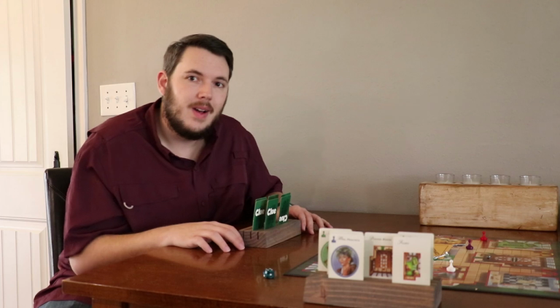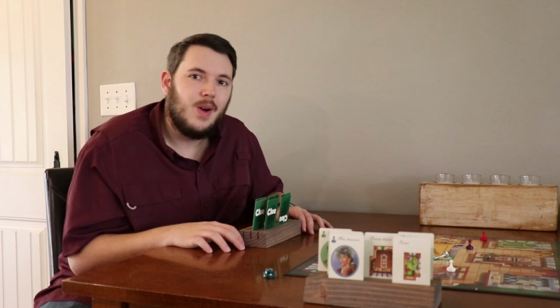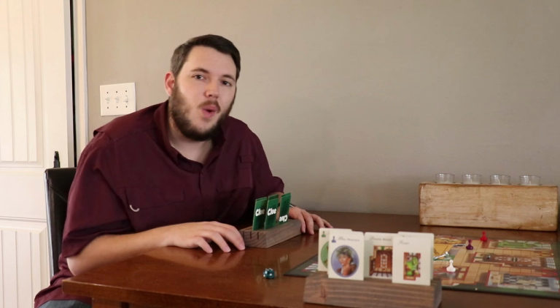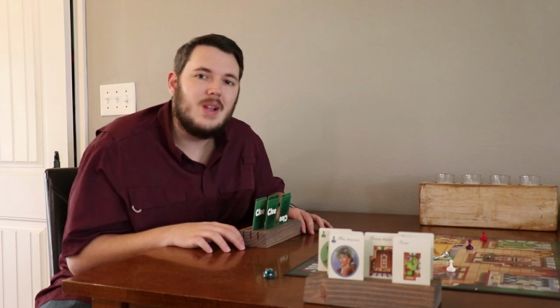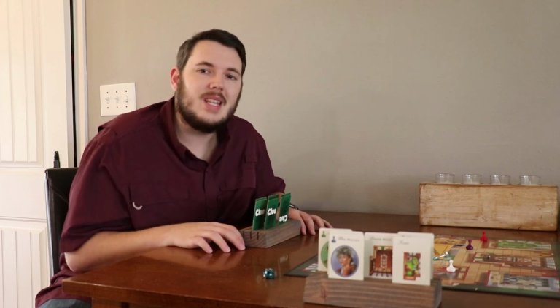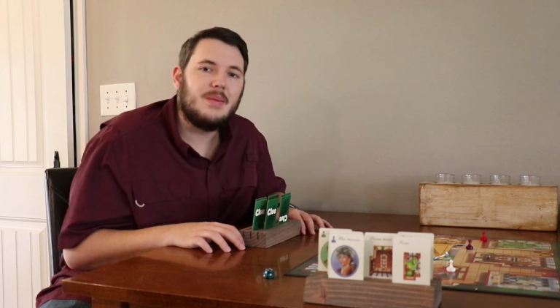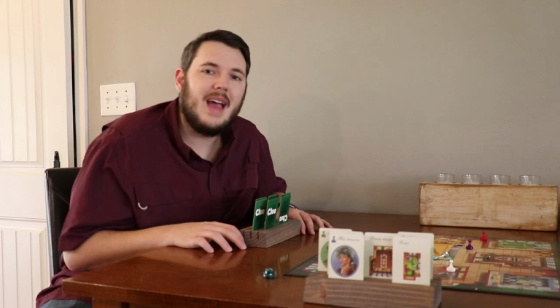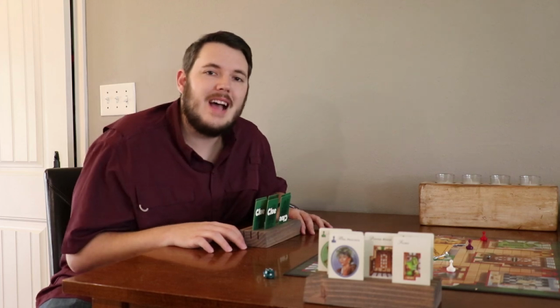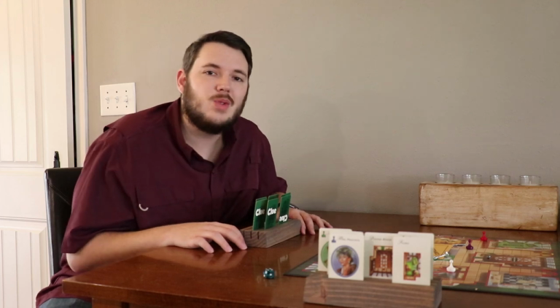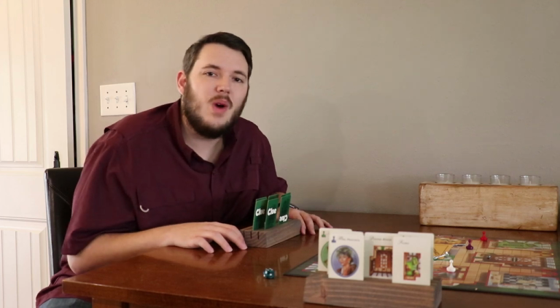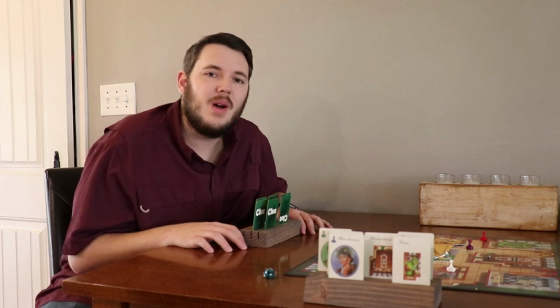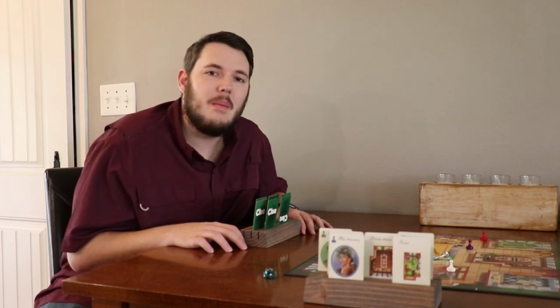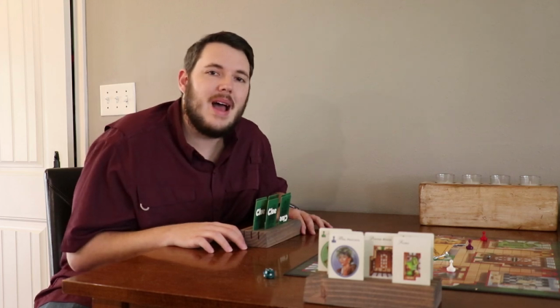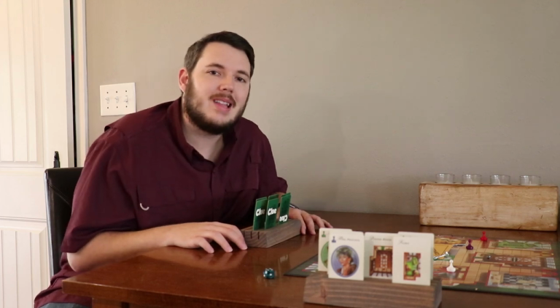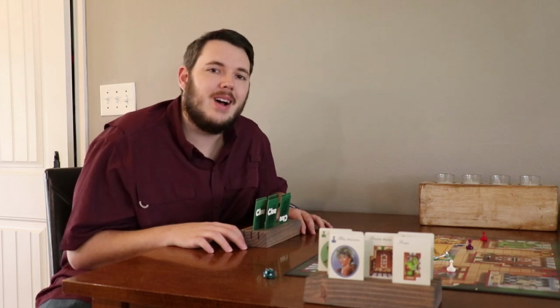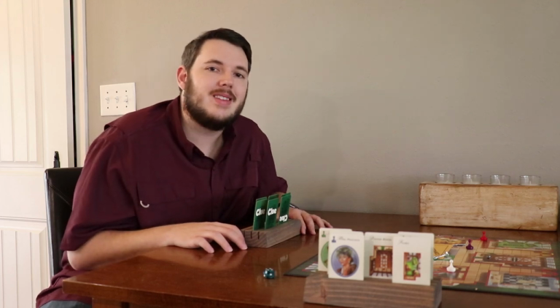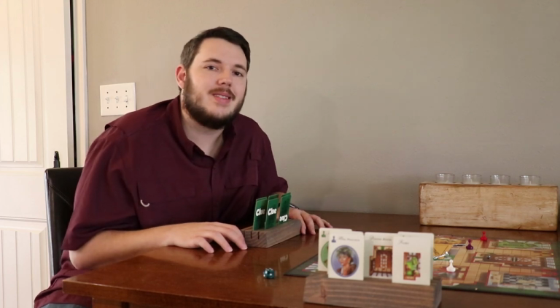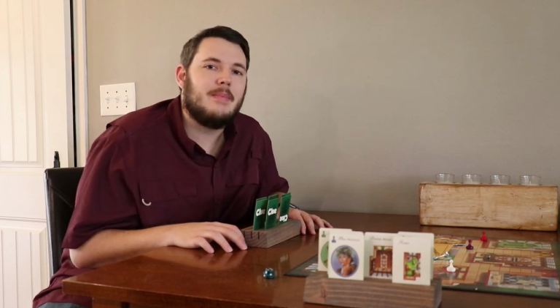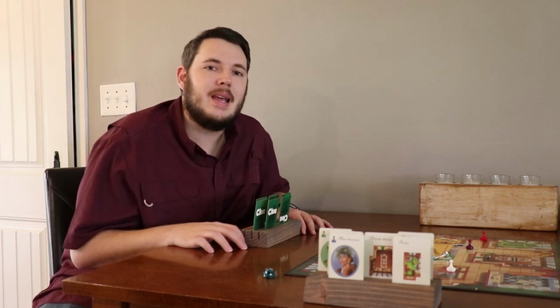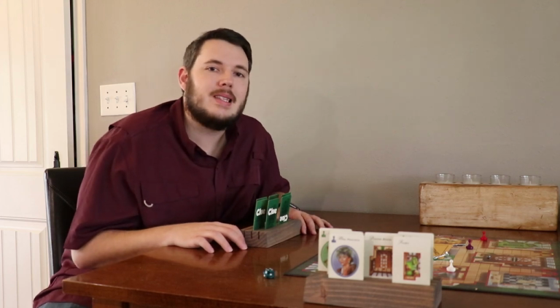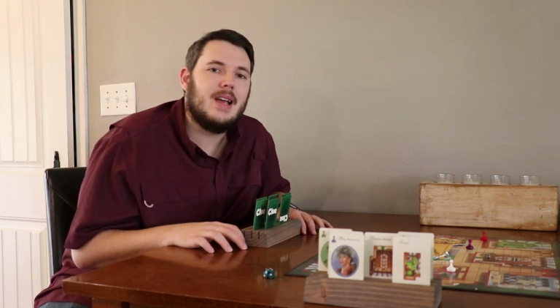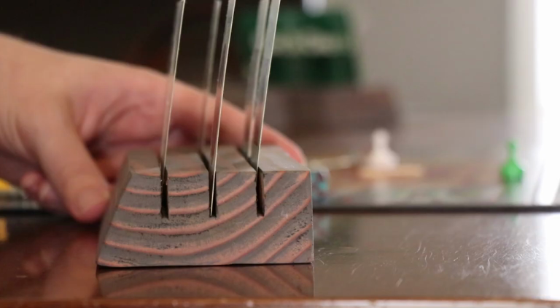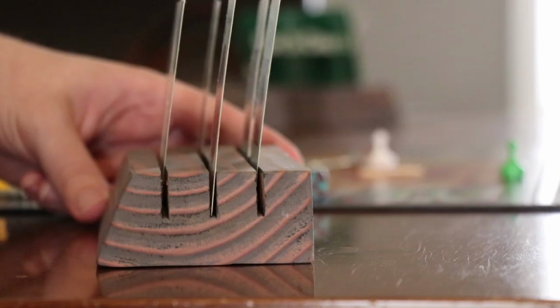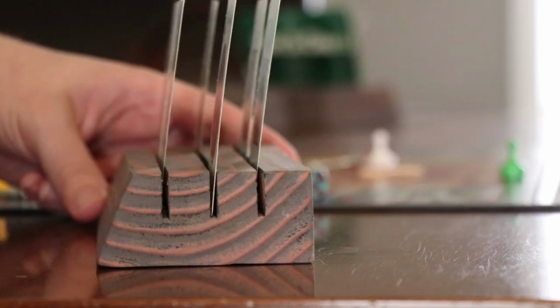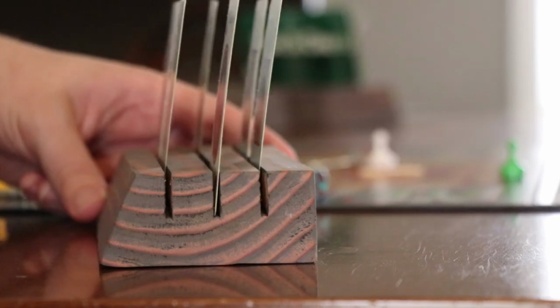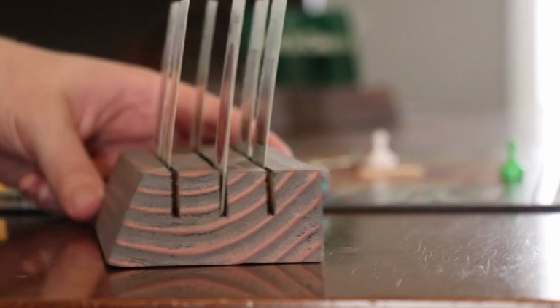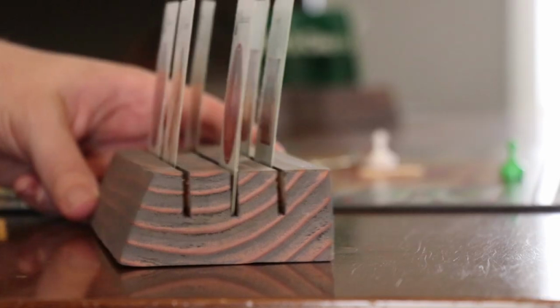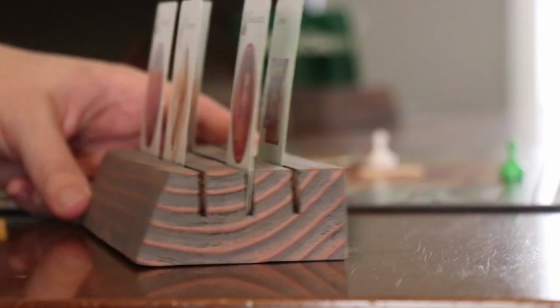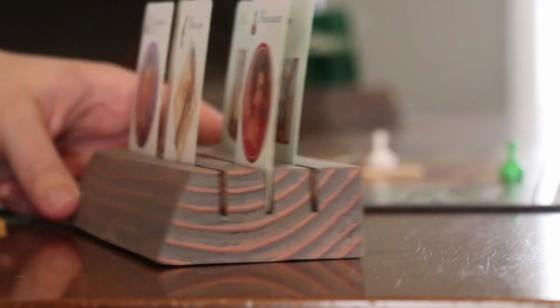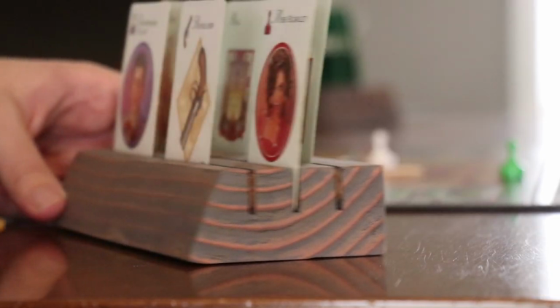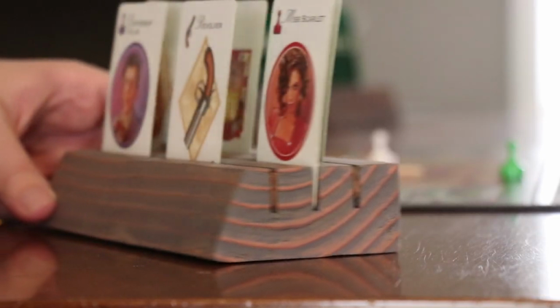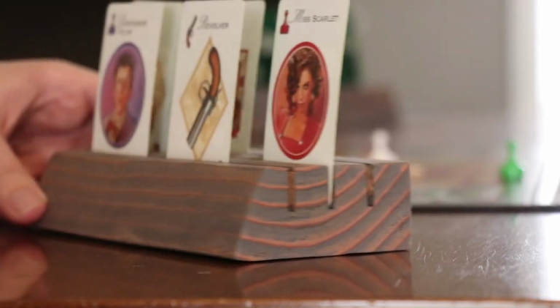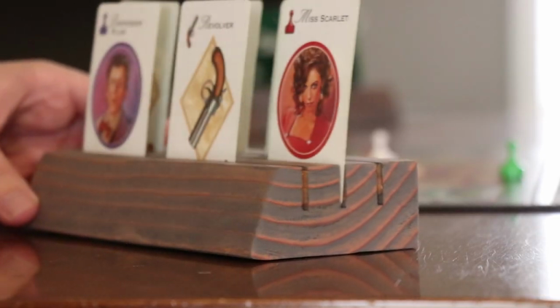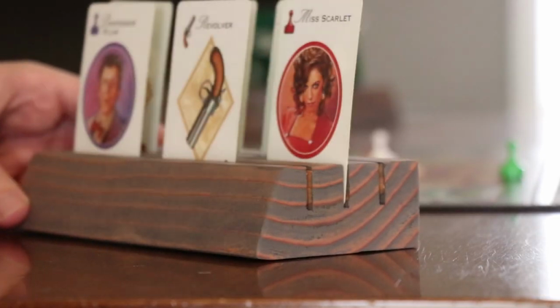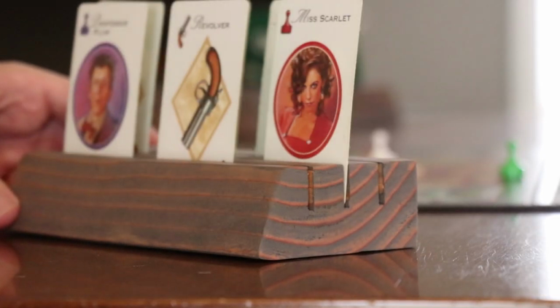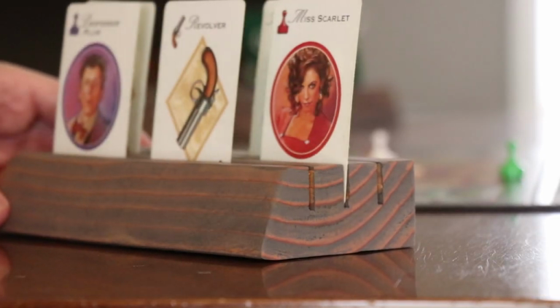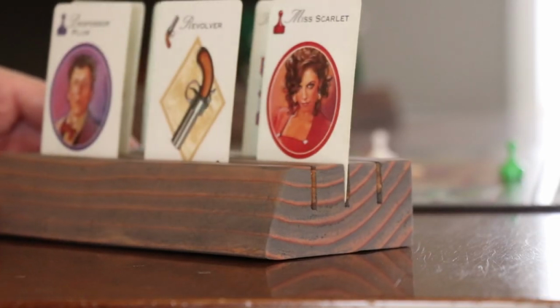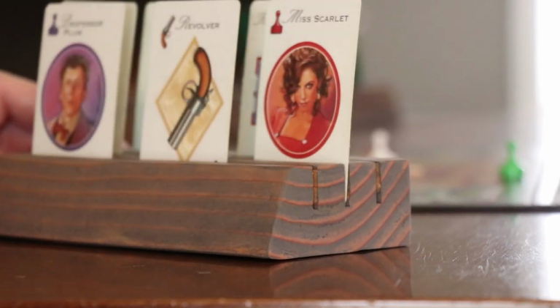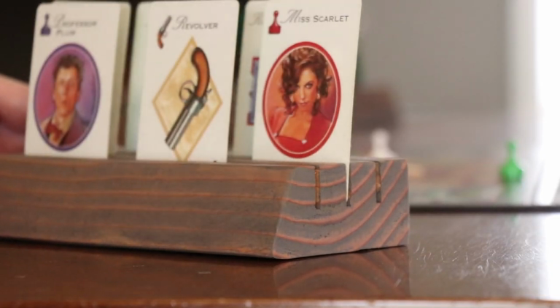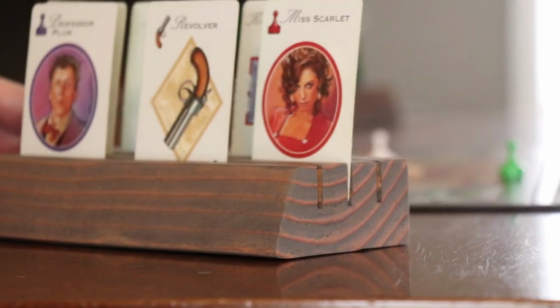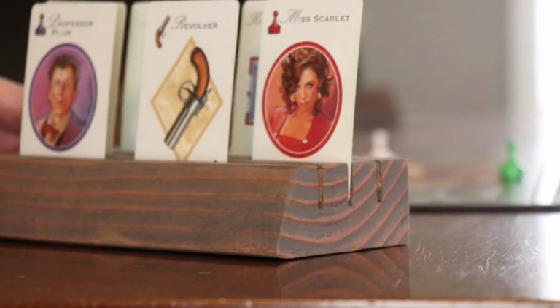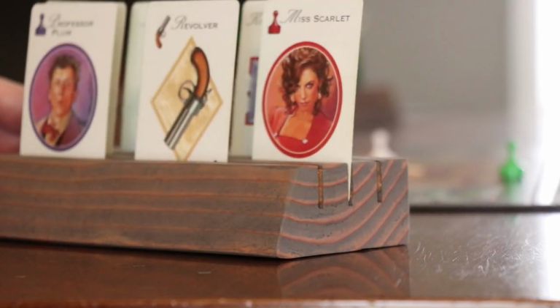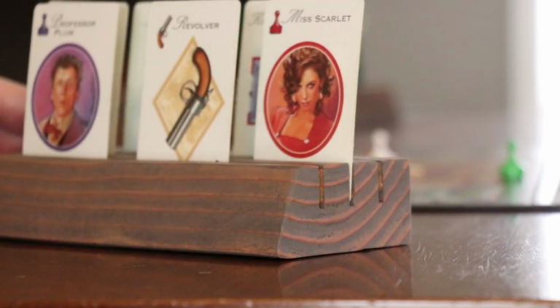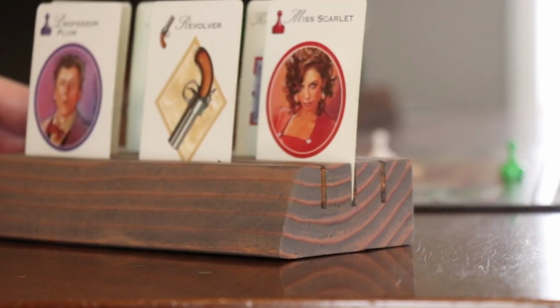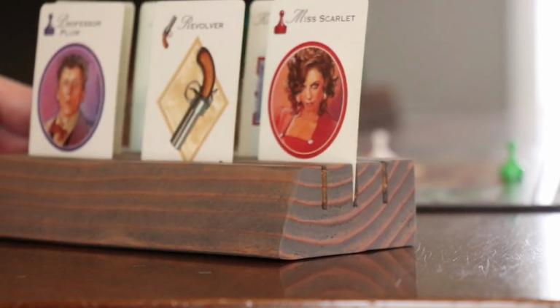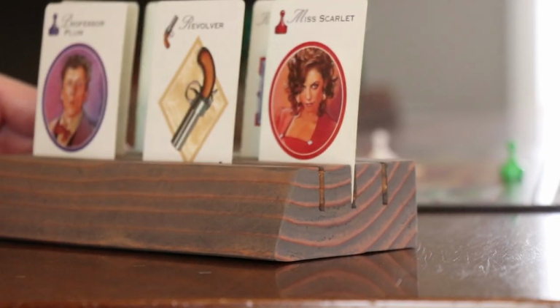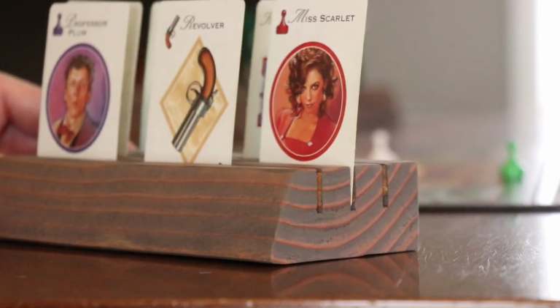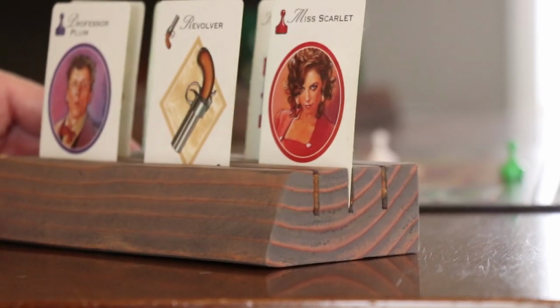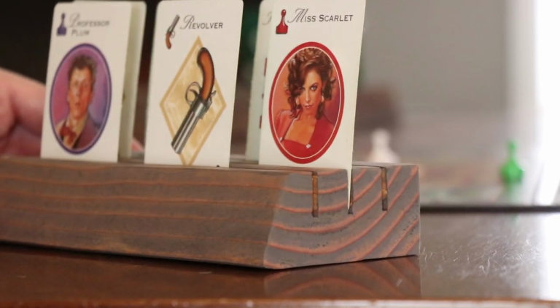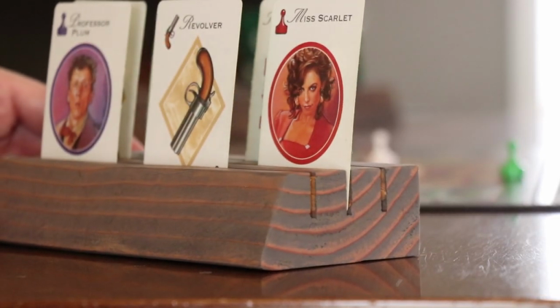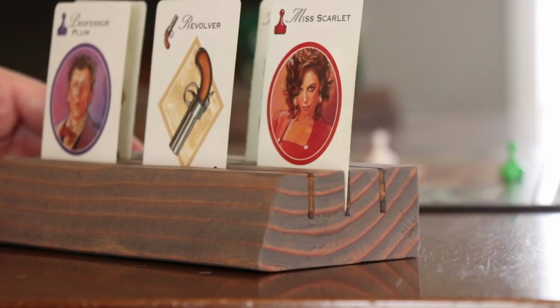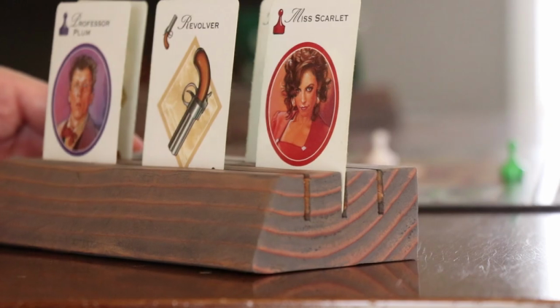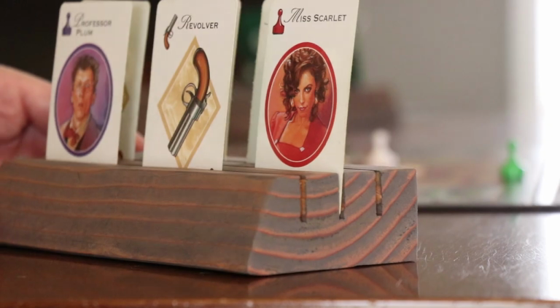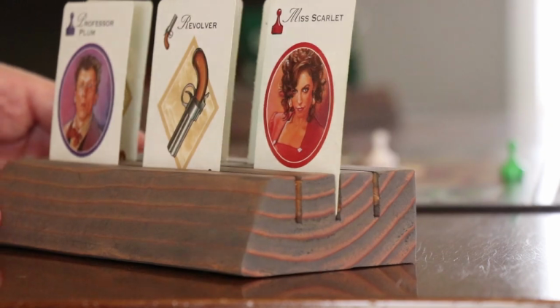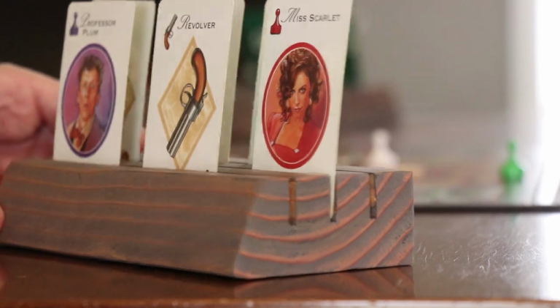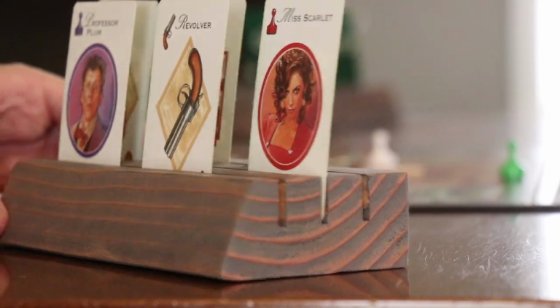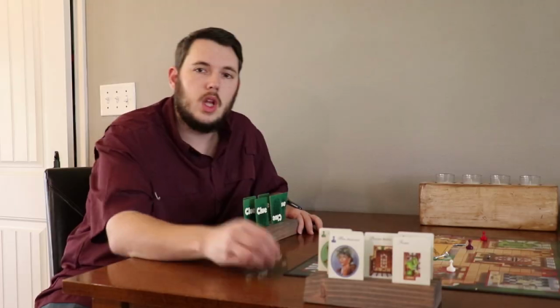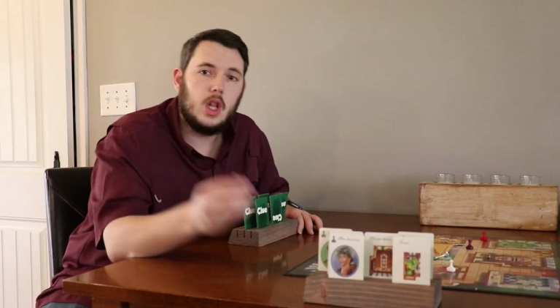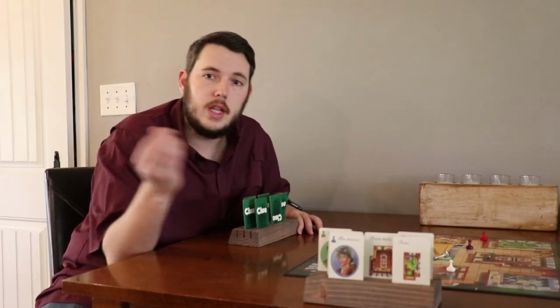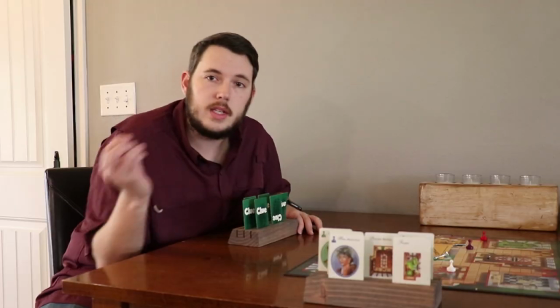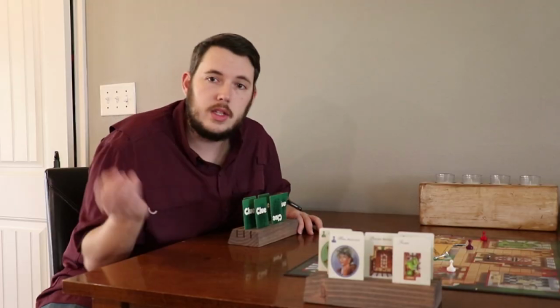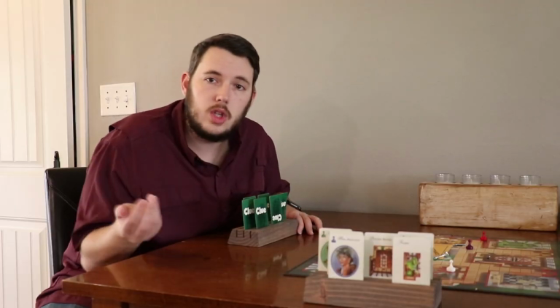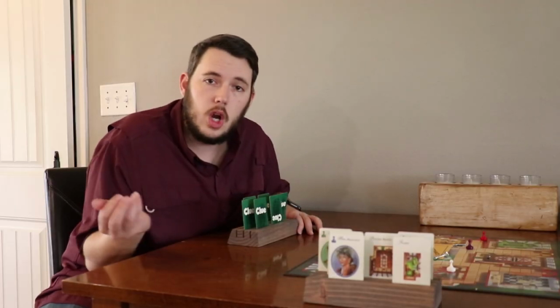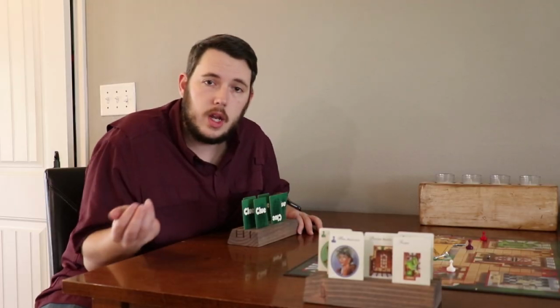What's up guys? Welcome back to Austin Make Stuff, and today we're making these playing card holders. Let's get started.